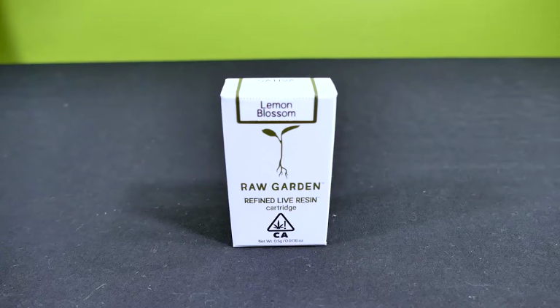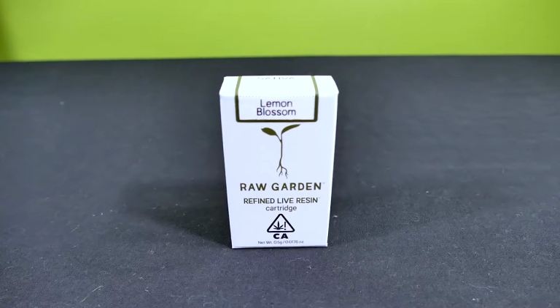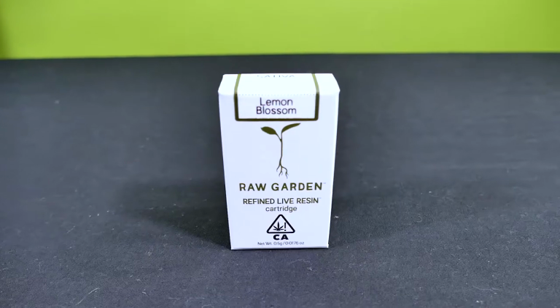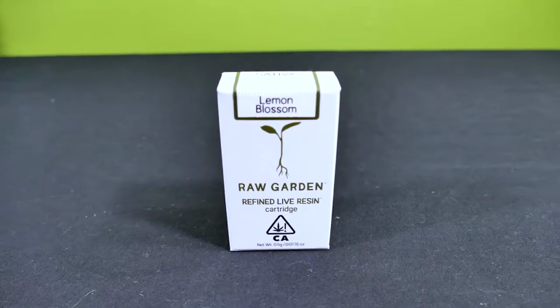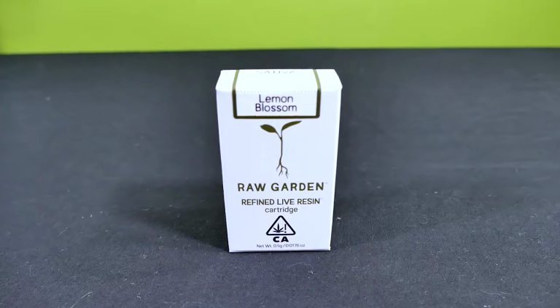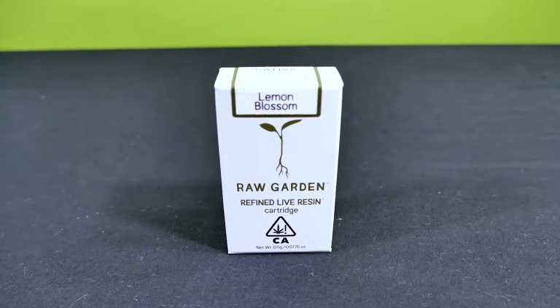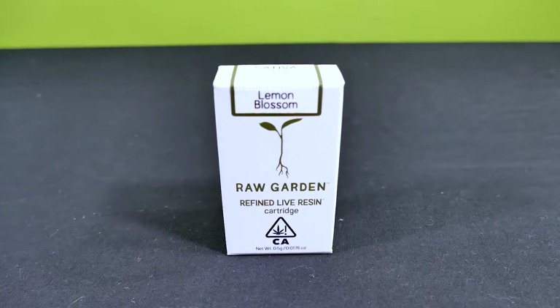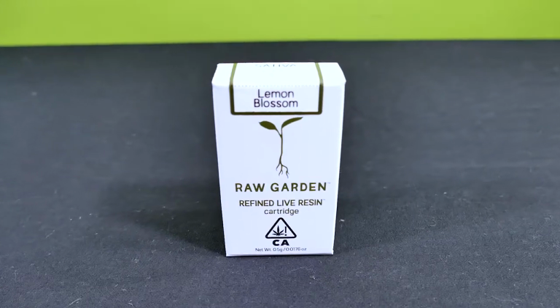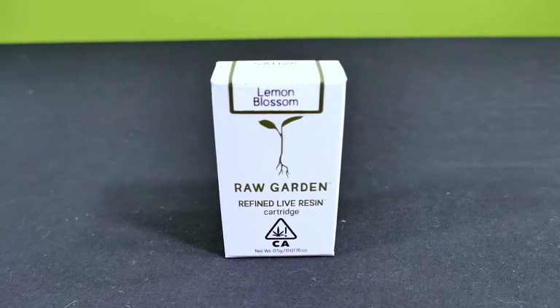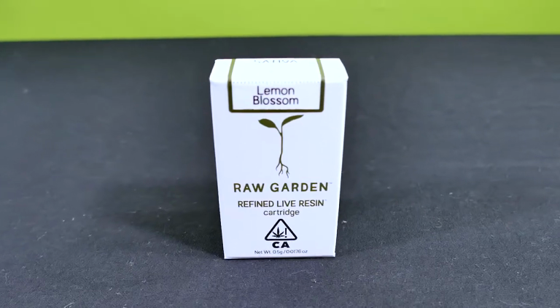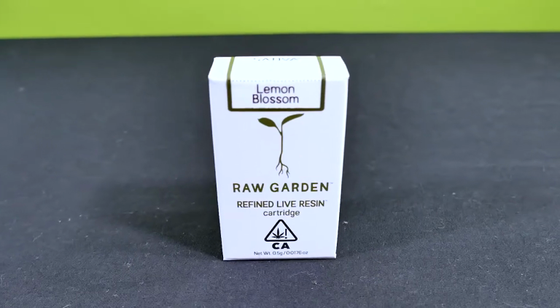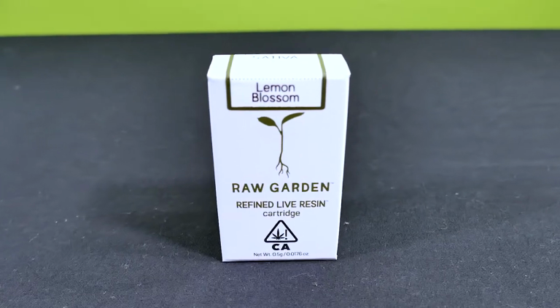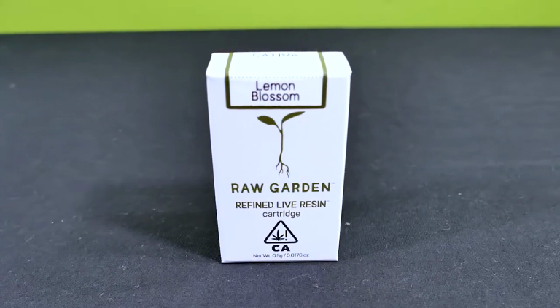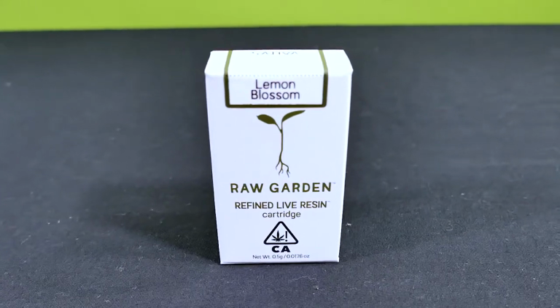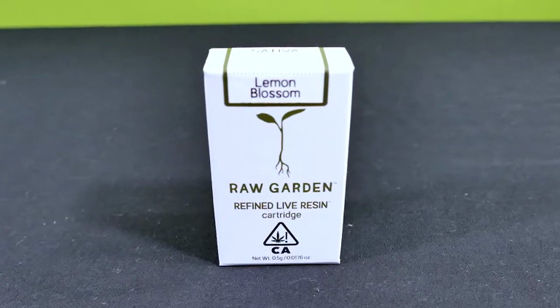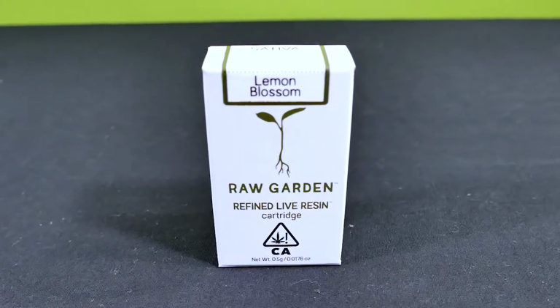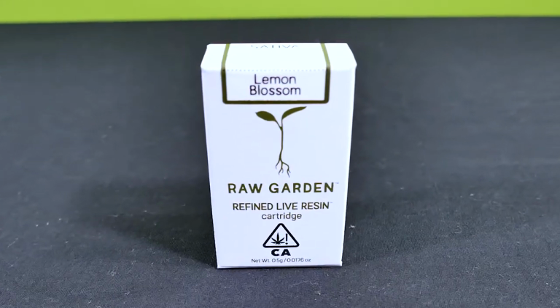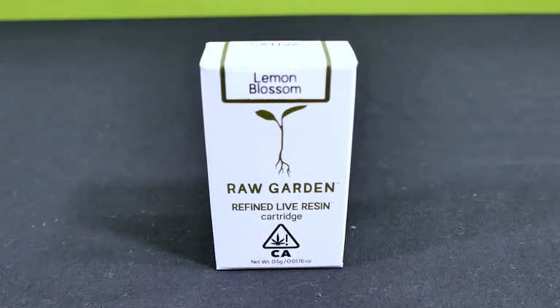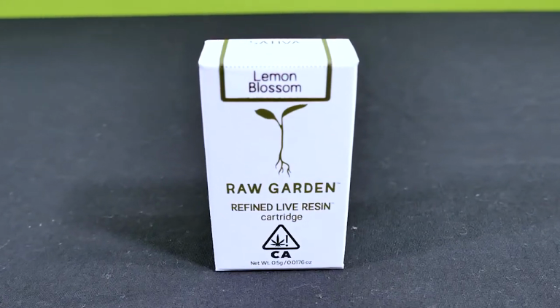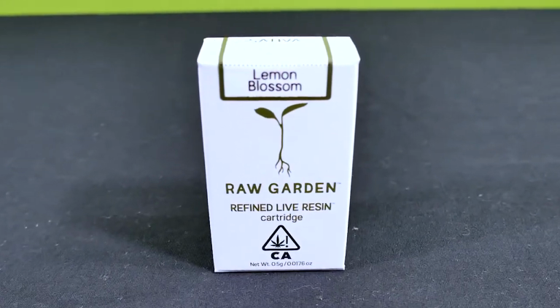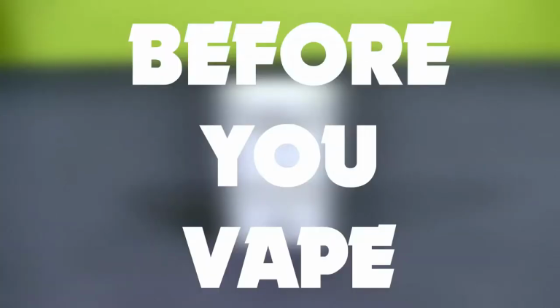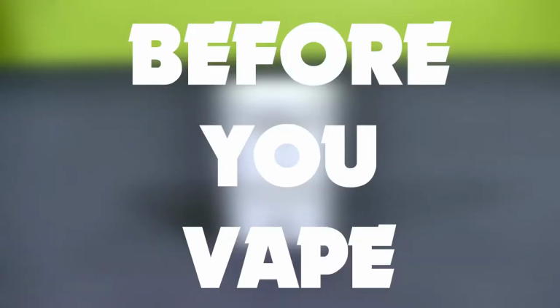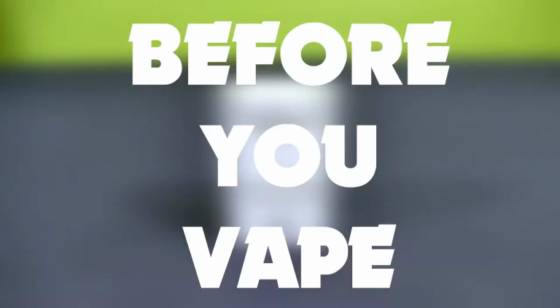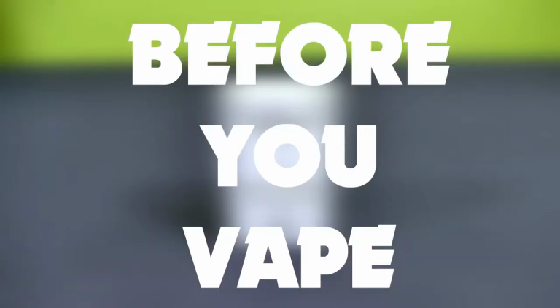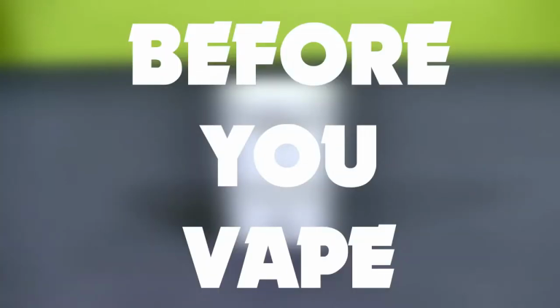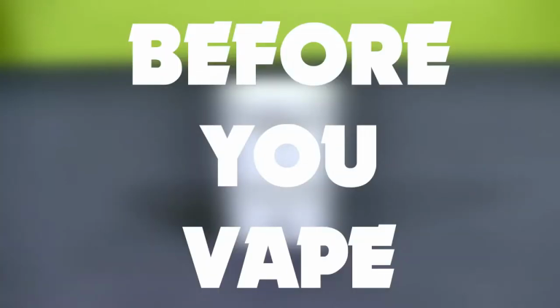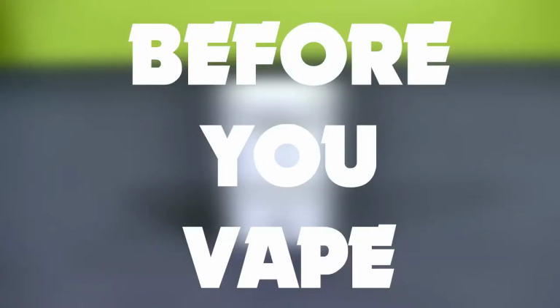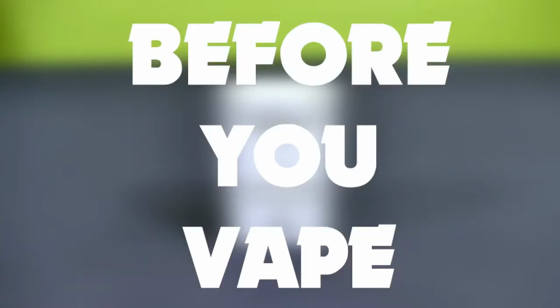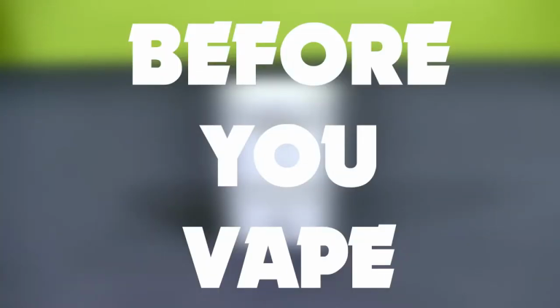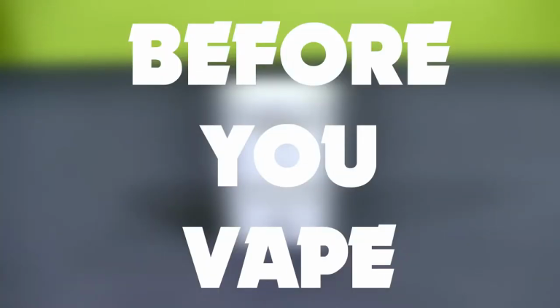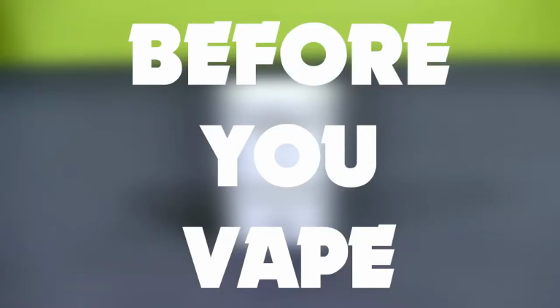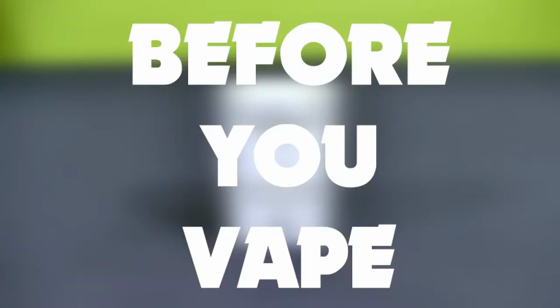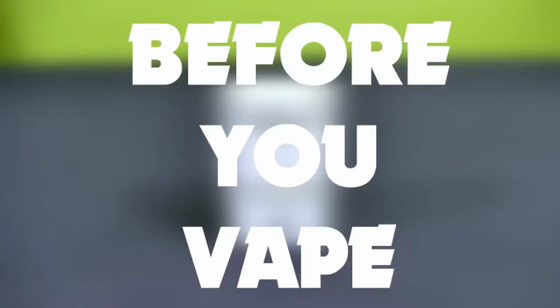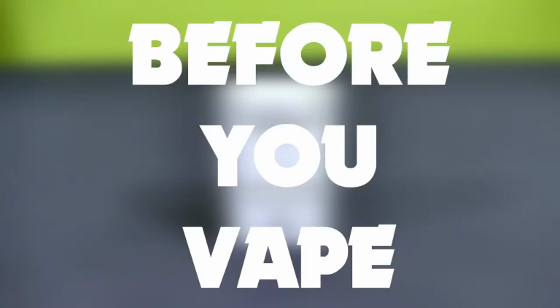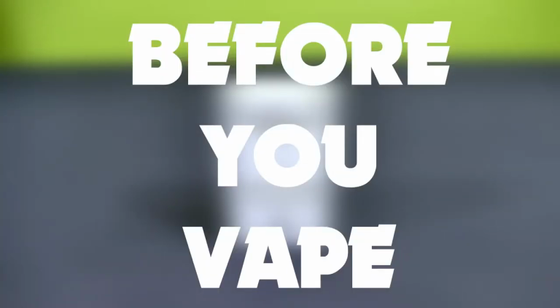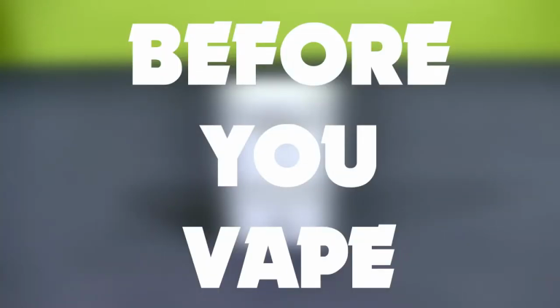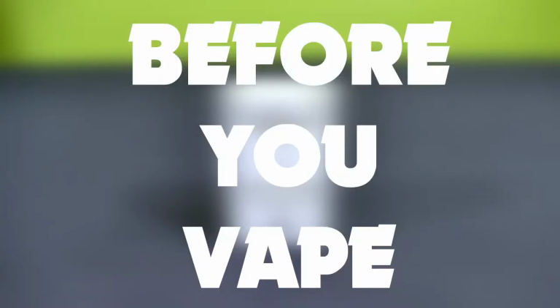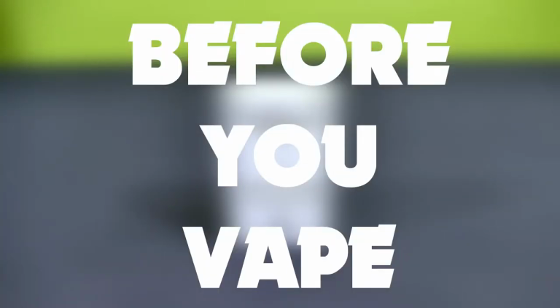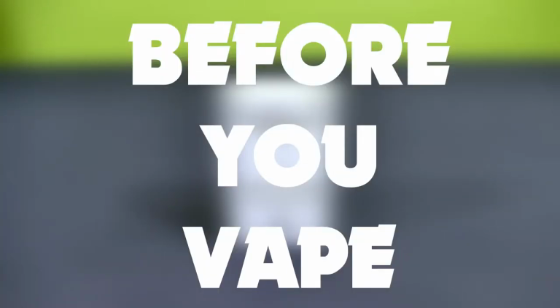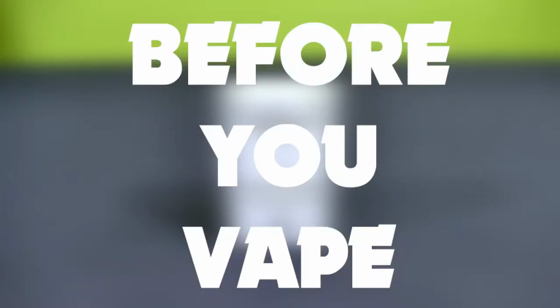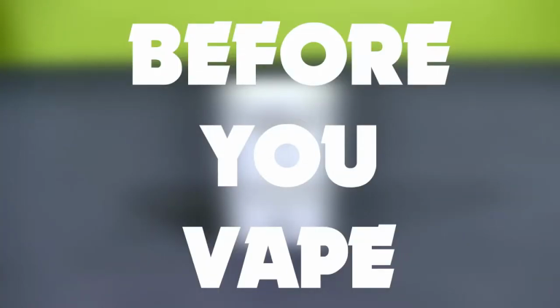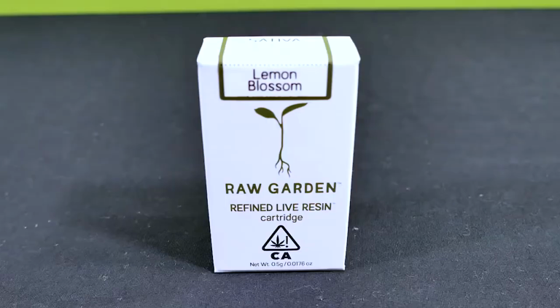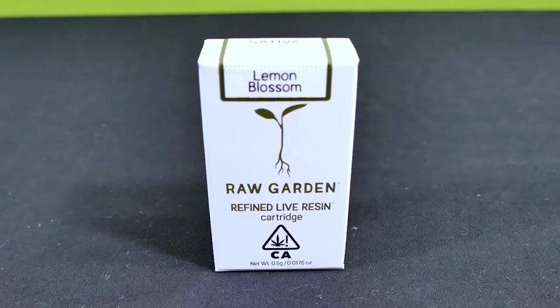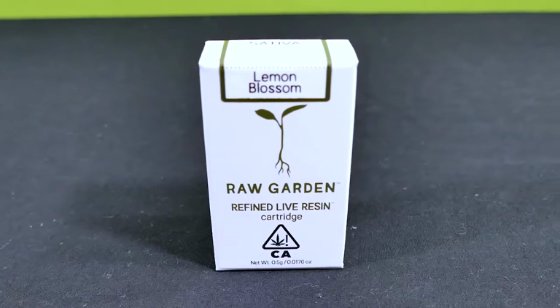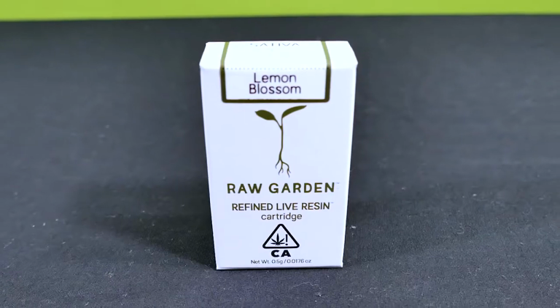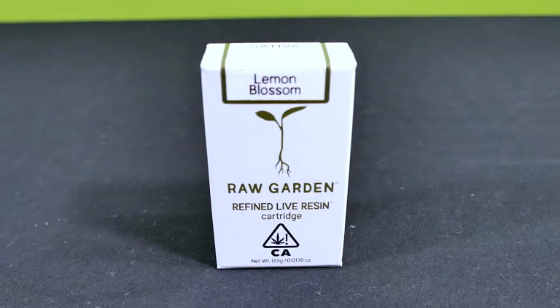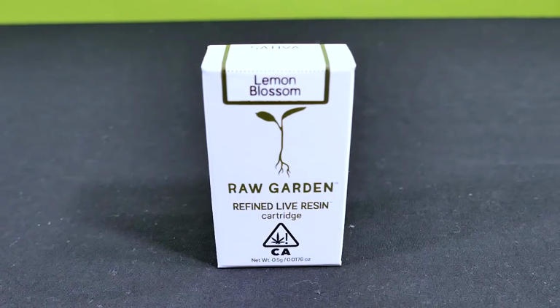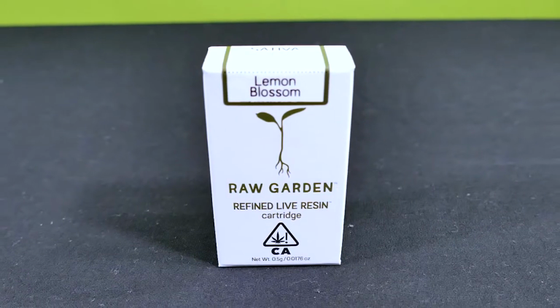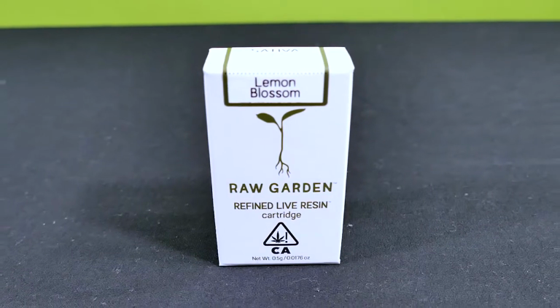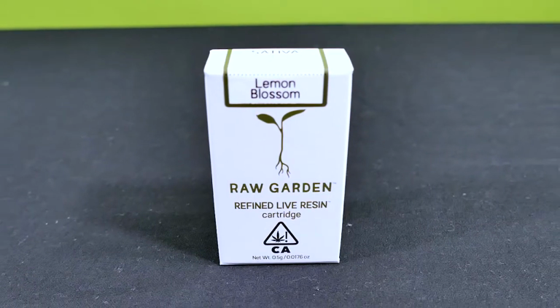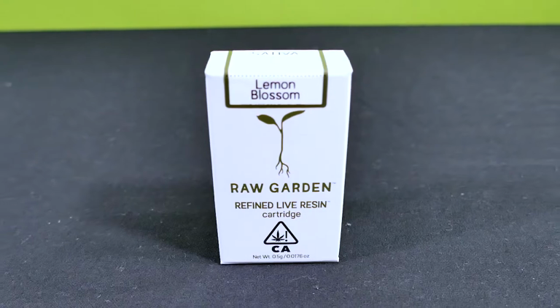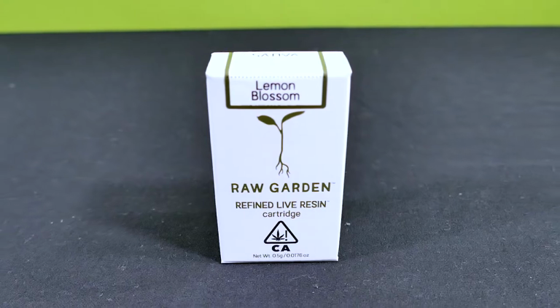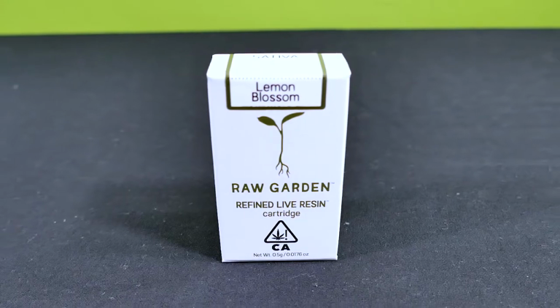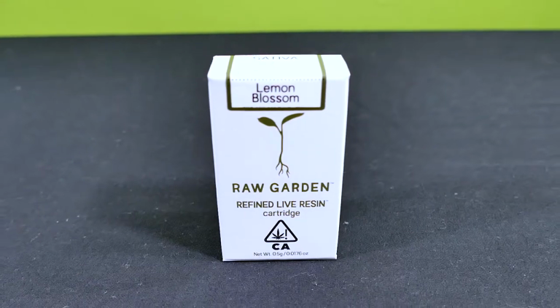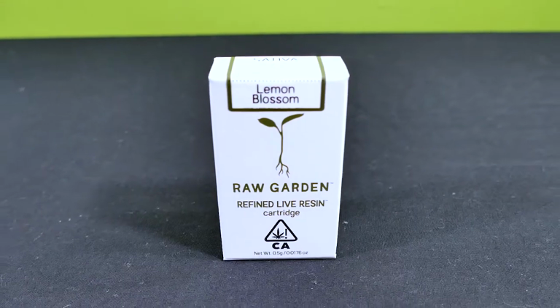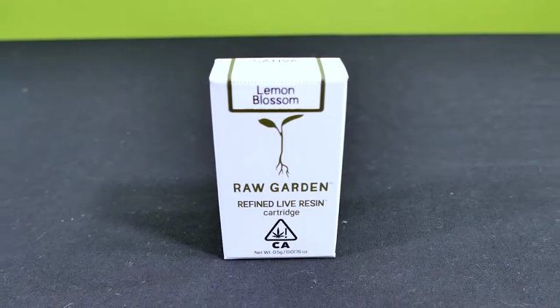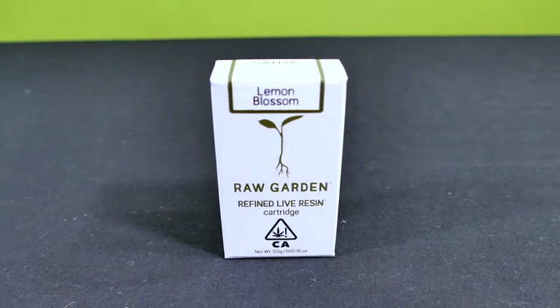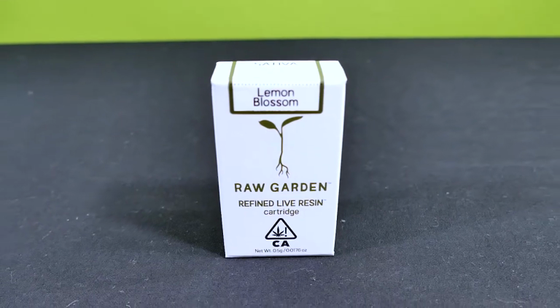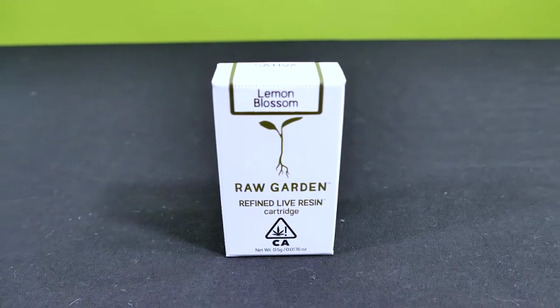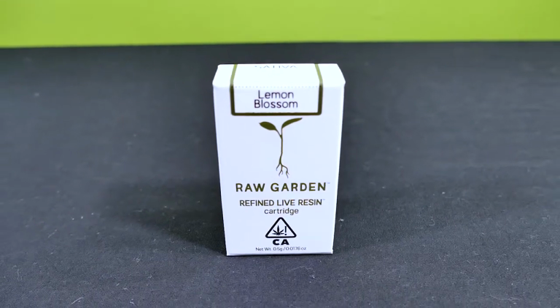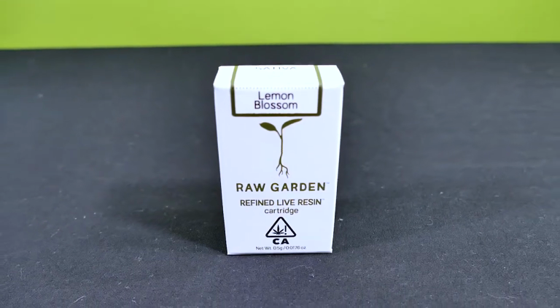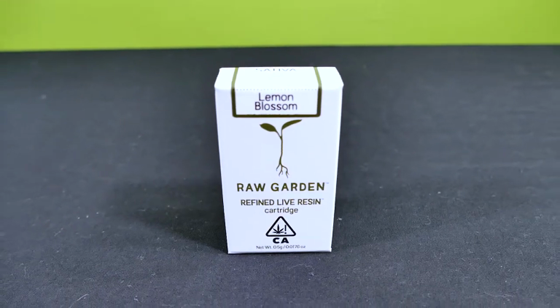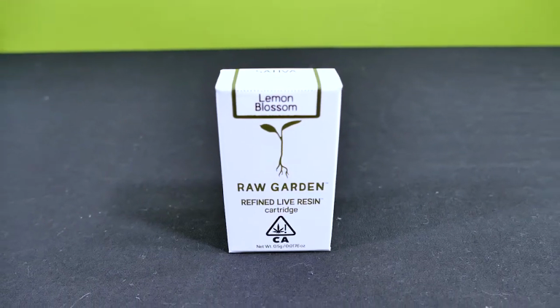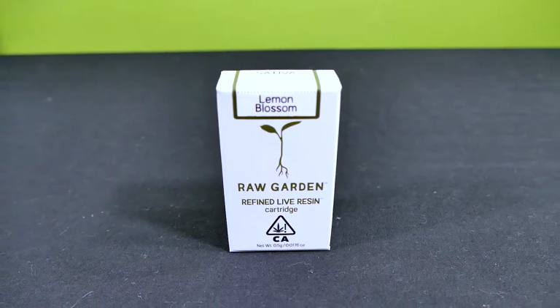Hello everyone, what are you vaping on today? You're here with me Mr. Dabber on Before You Vape, where we take a look at cannabis vape cartridges.